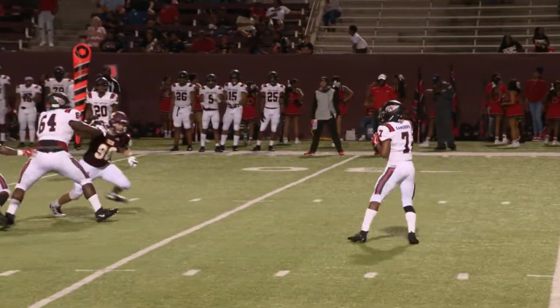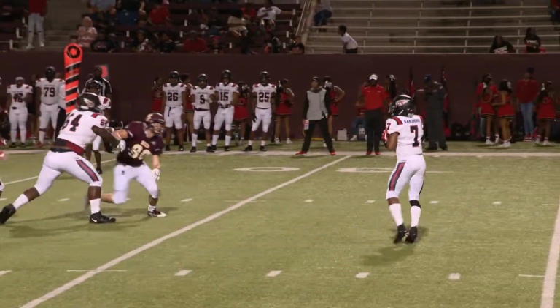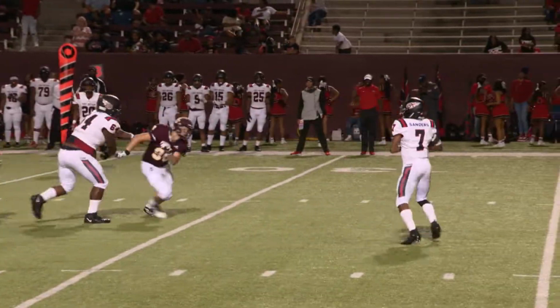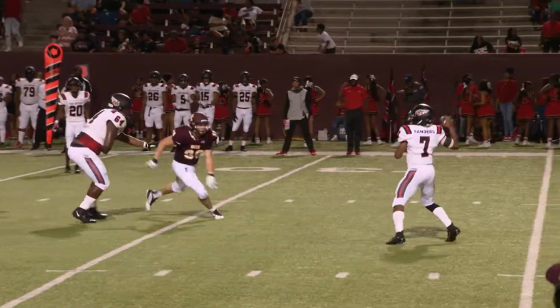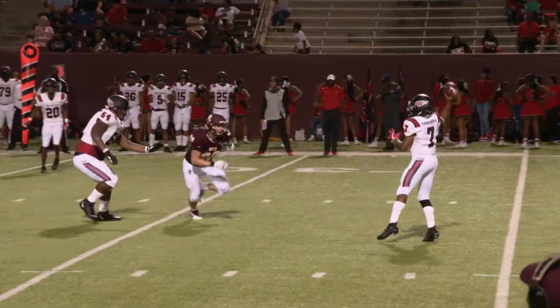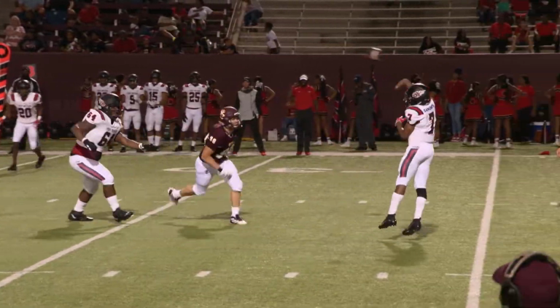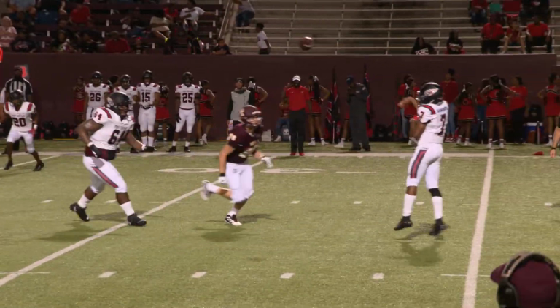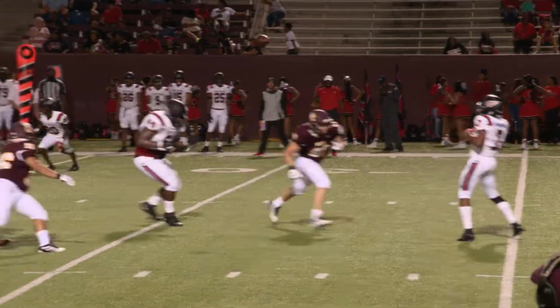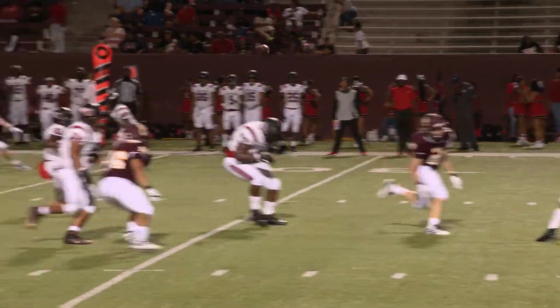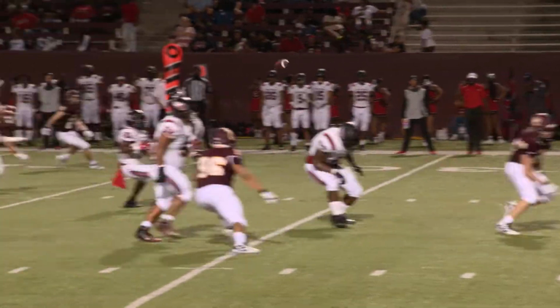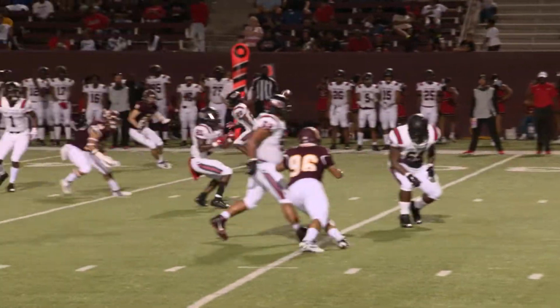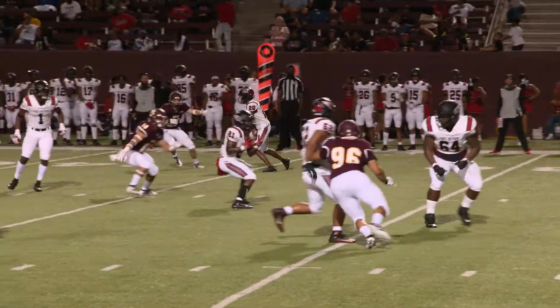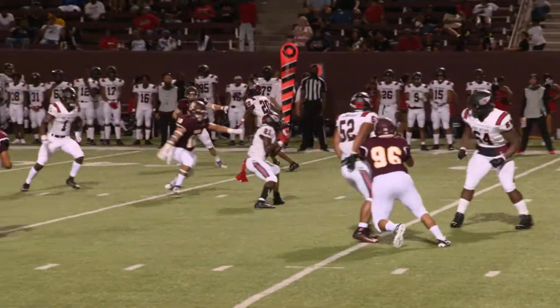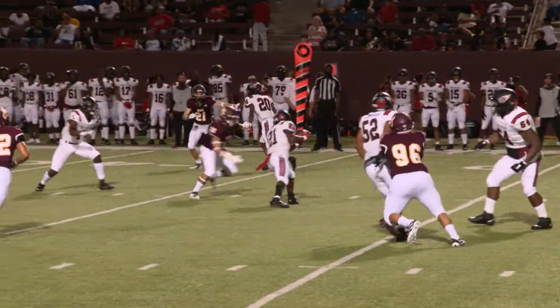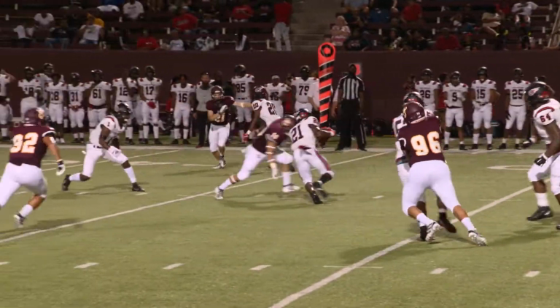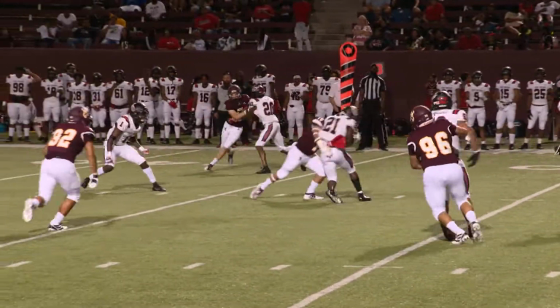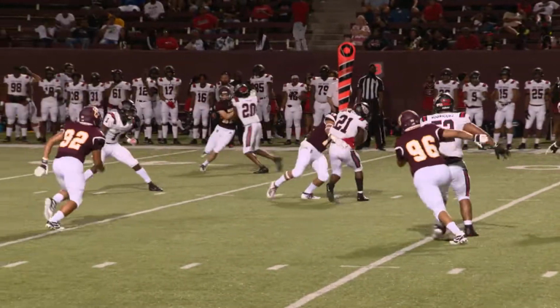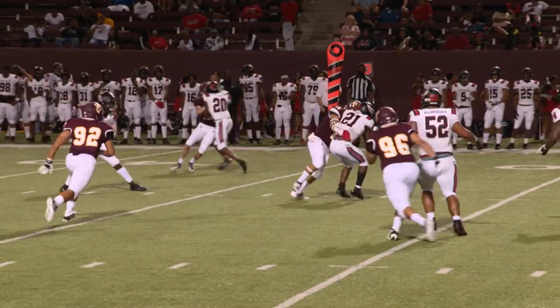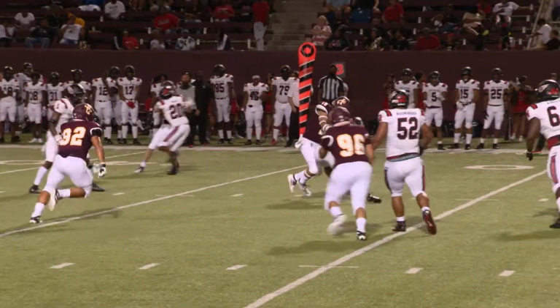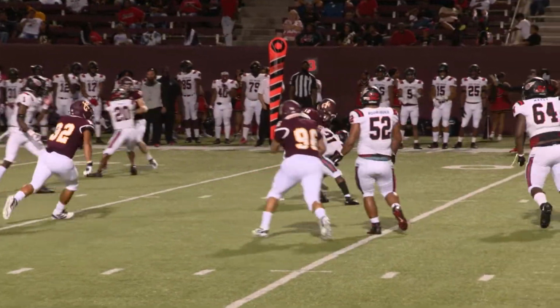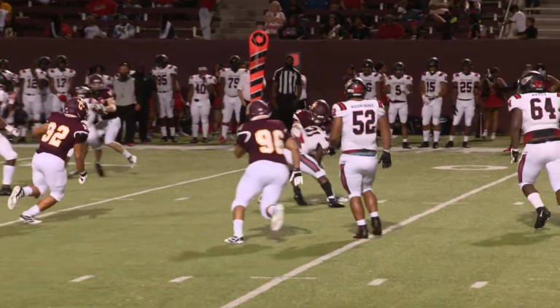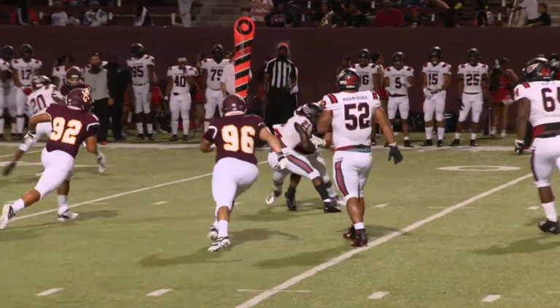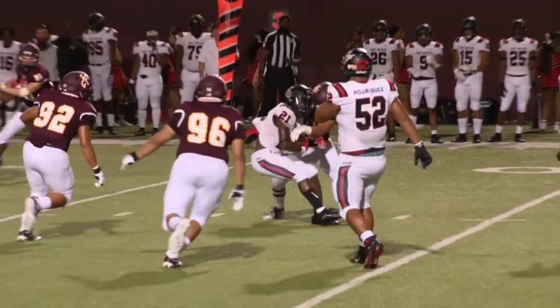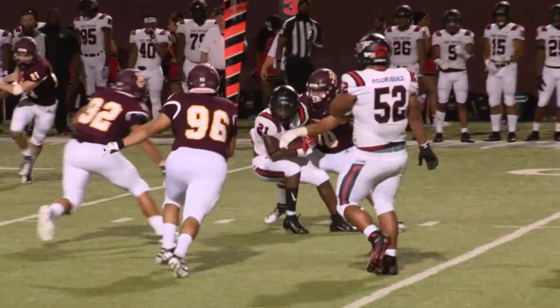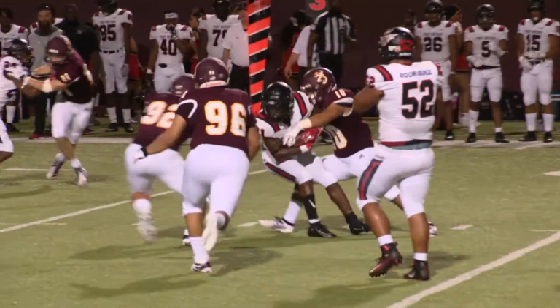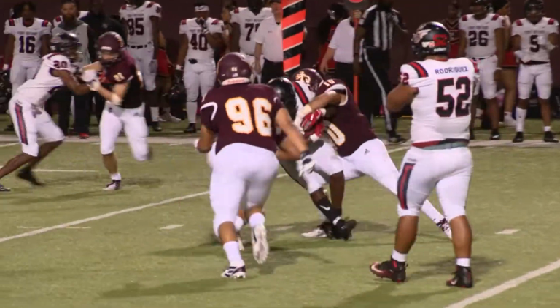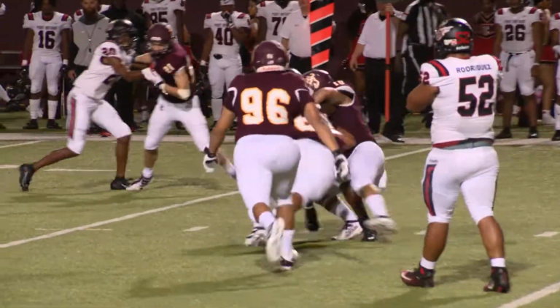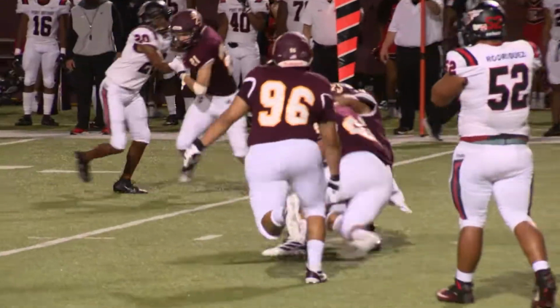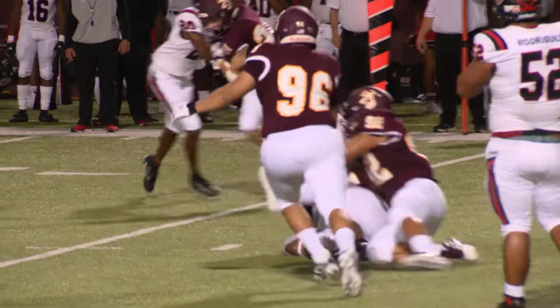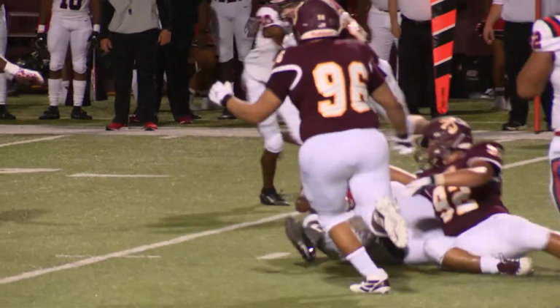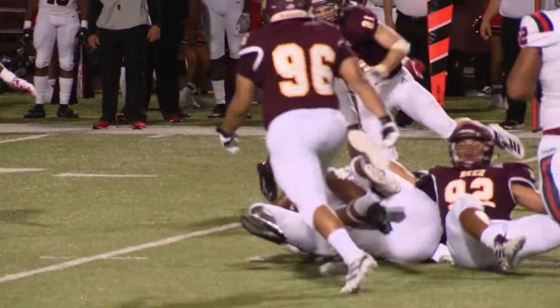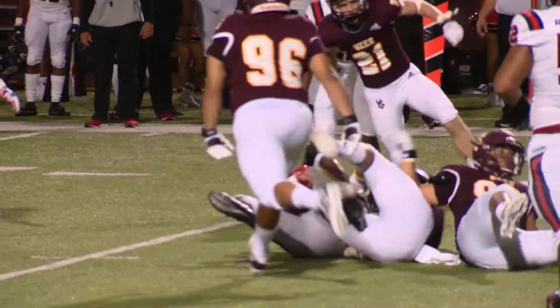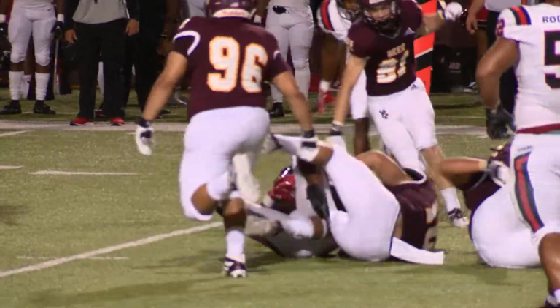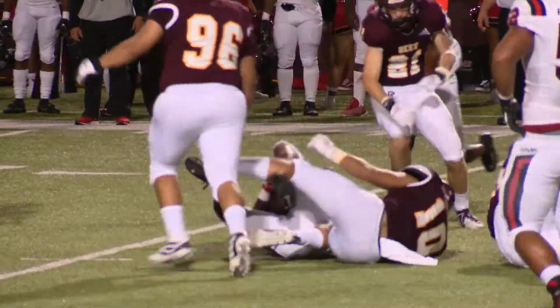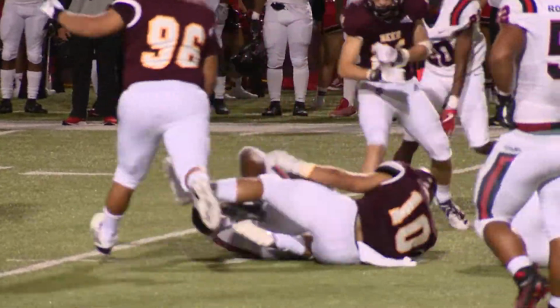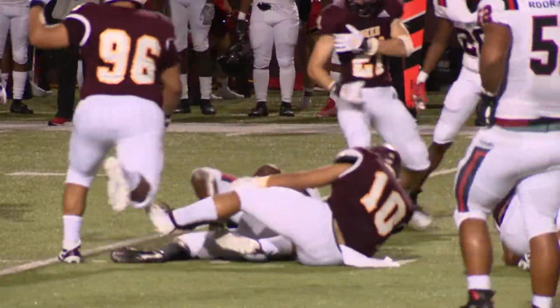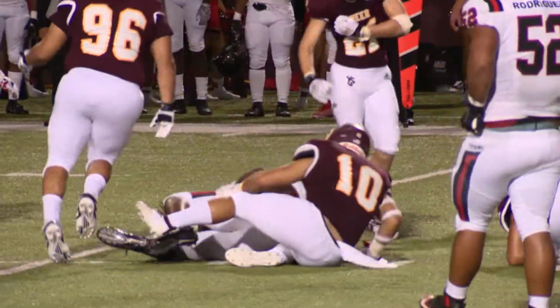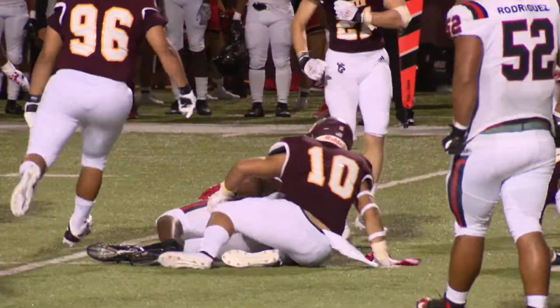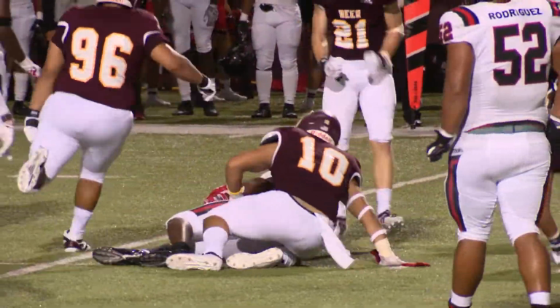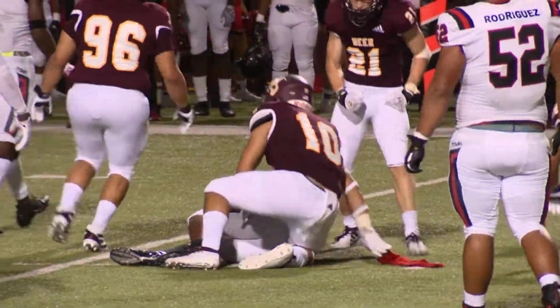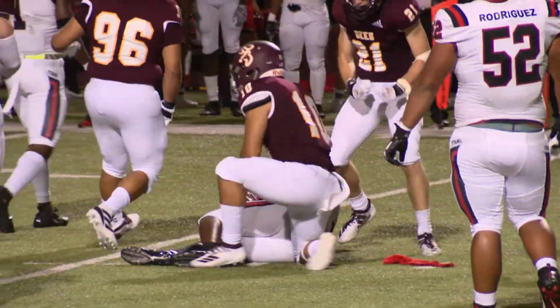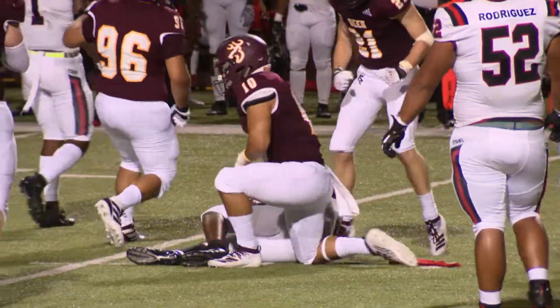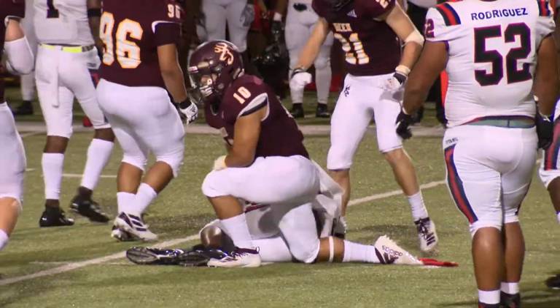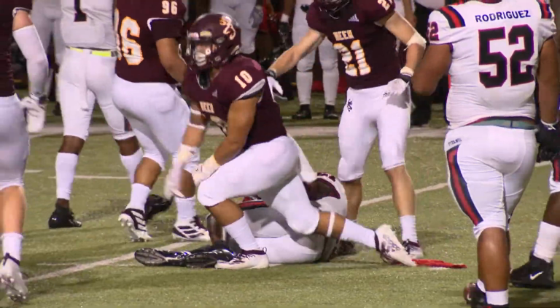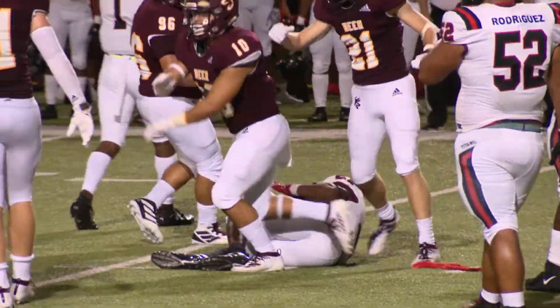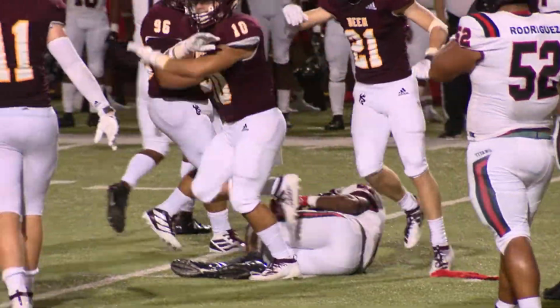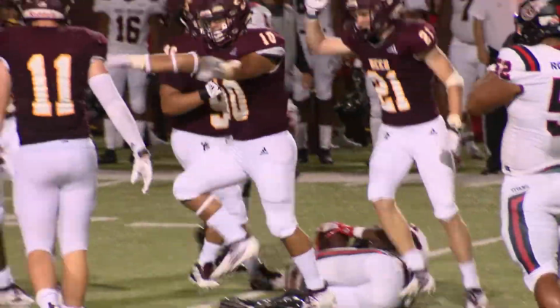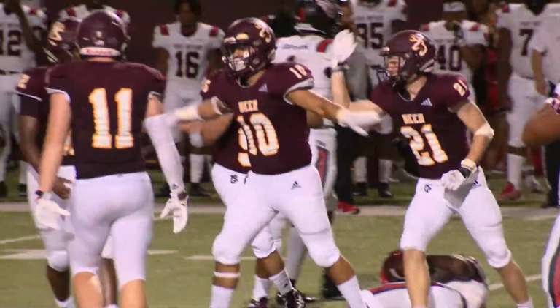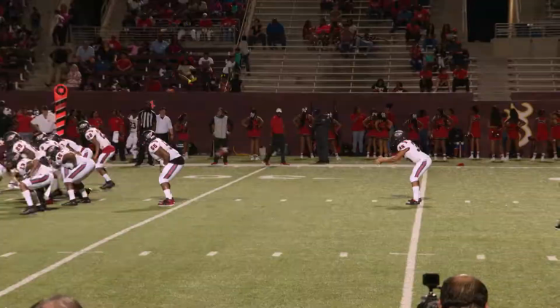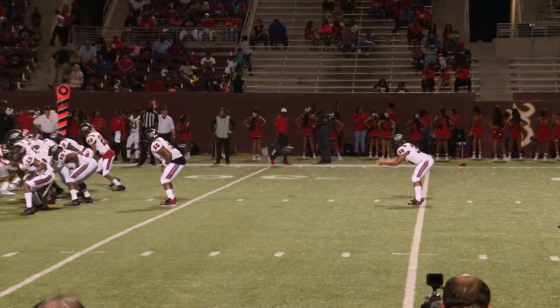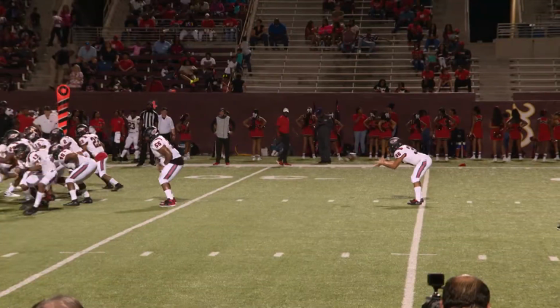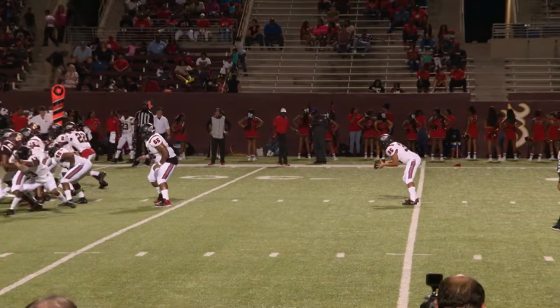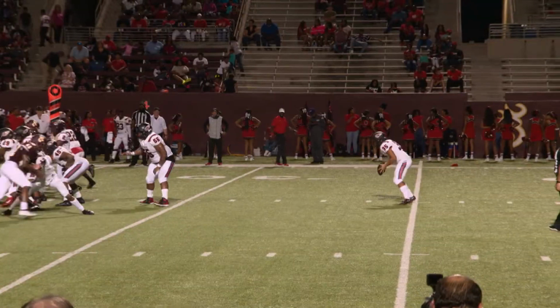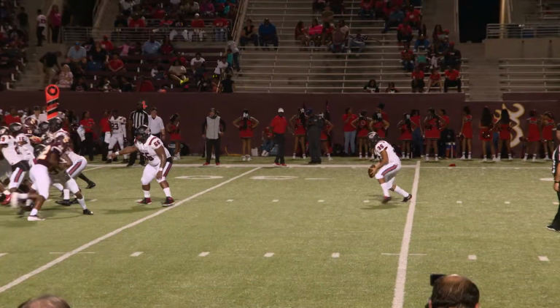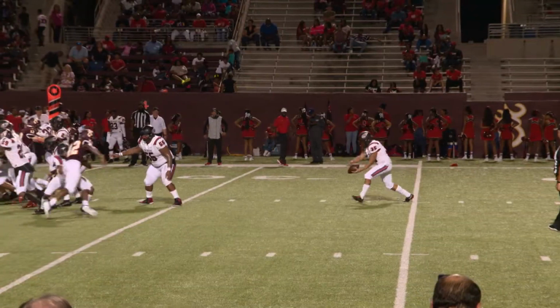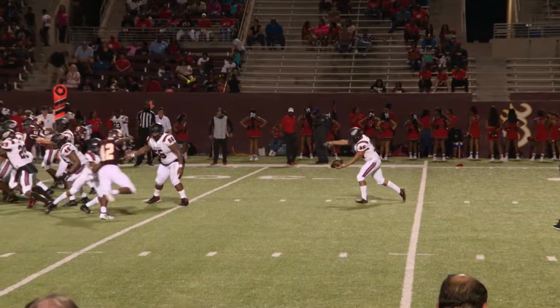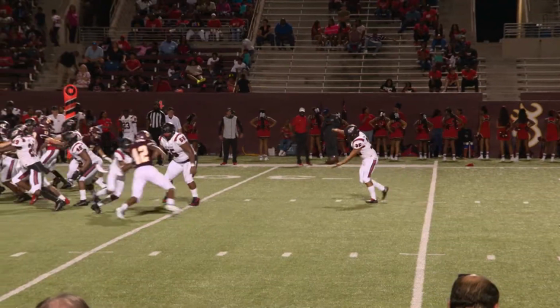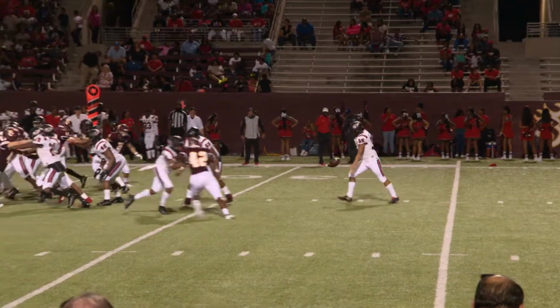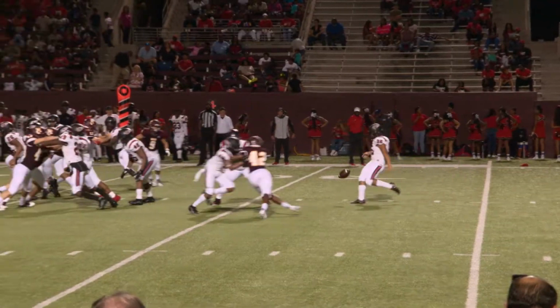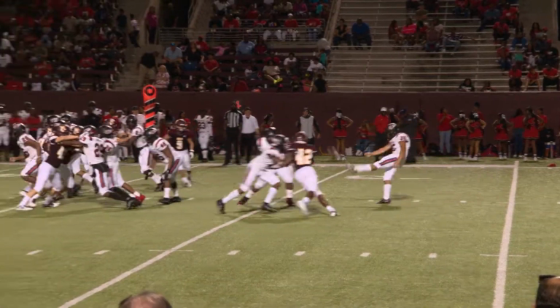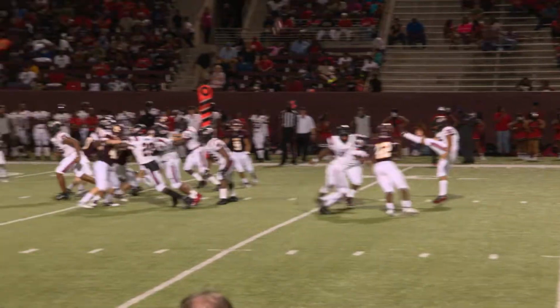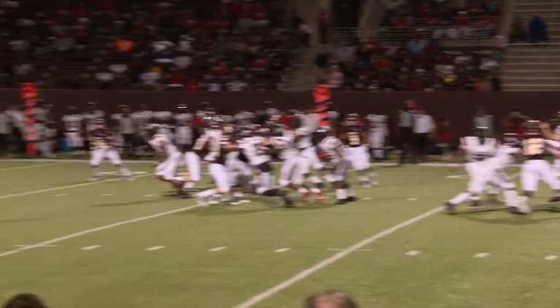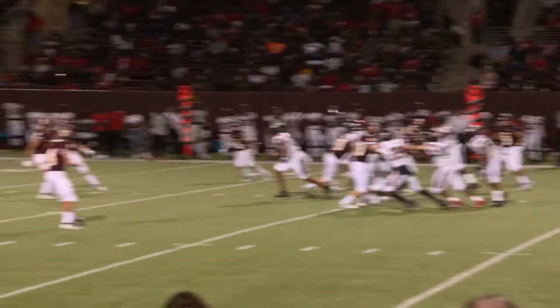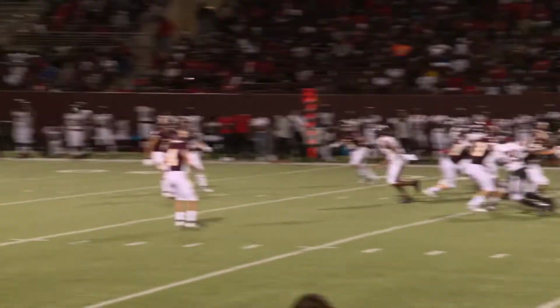Third down and 11, Sanders trying to set up the screen. Pass complete to Cheney, takes a big shot right at the point of contact. Fourth and 13.